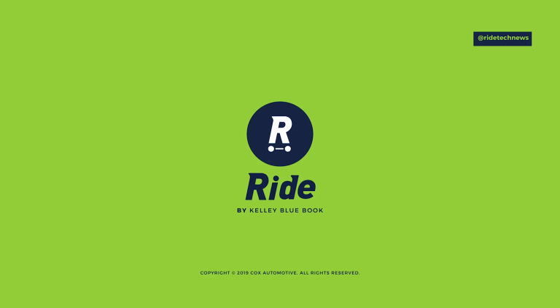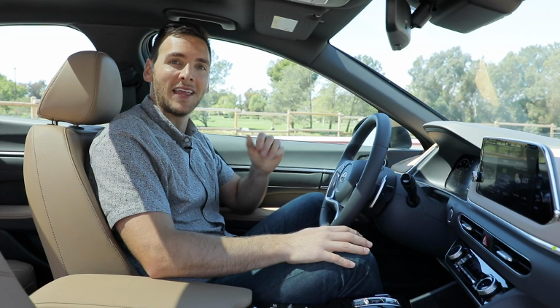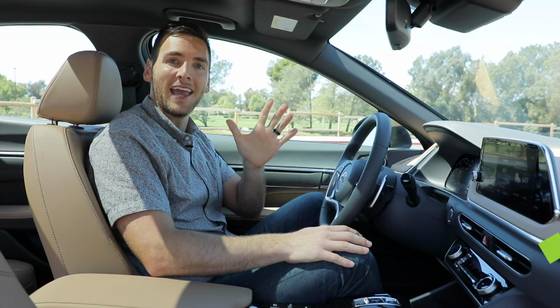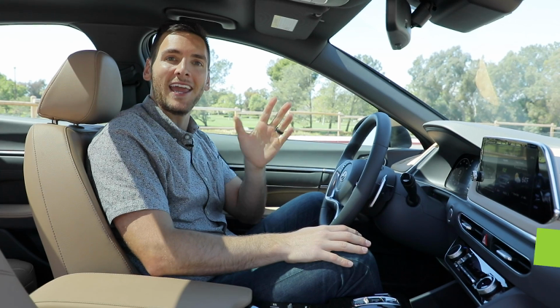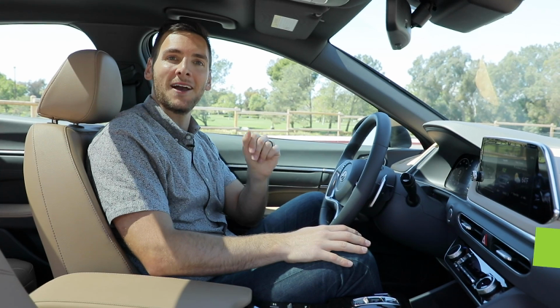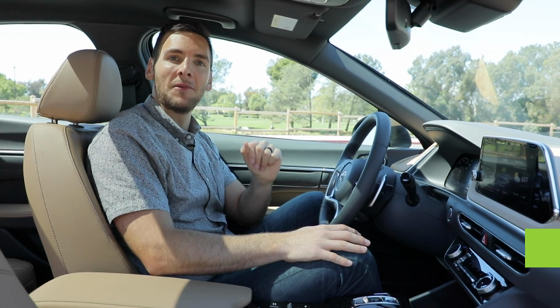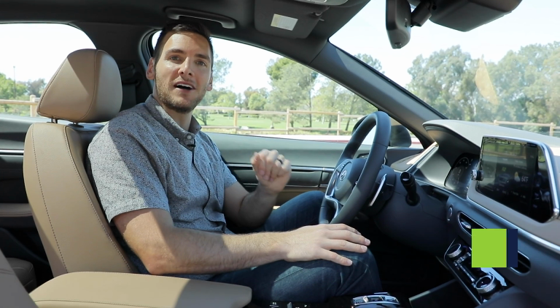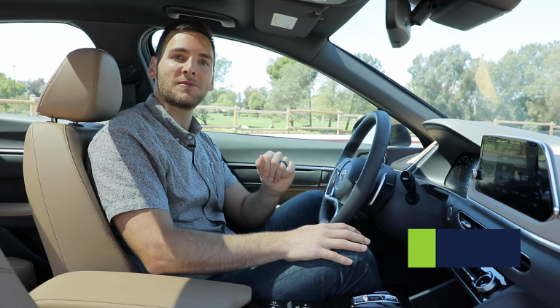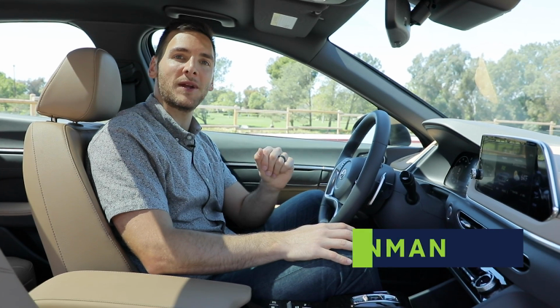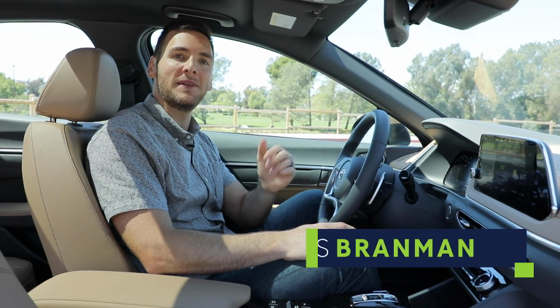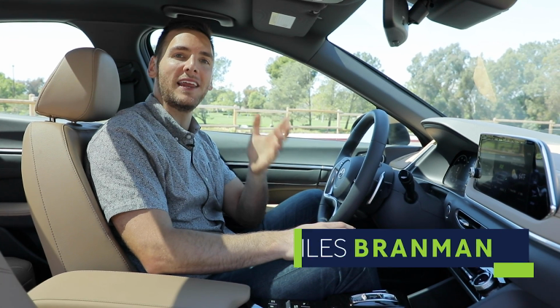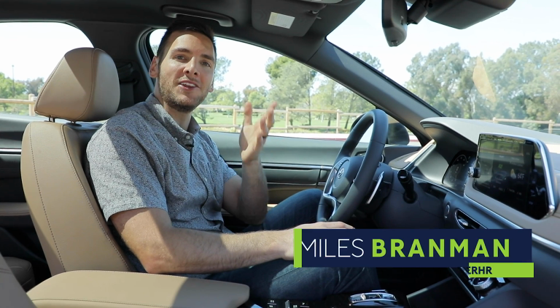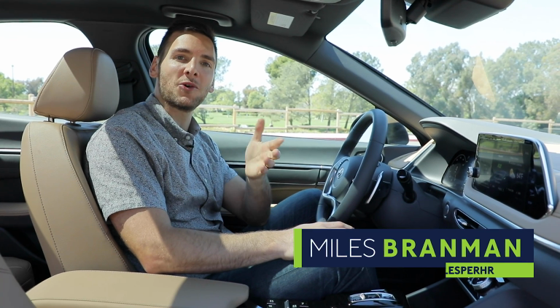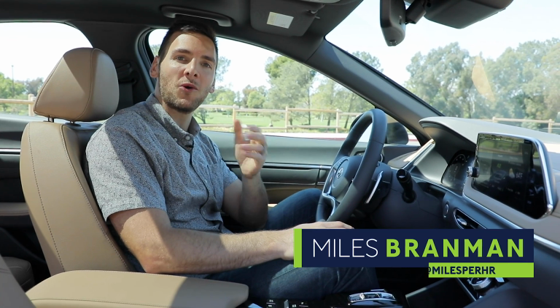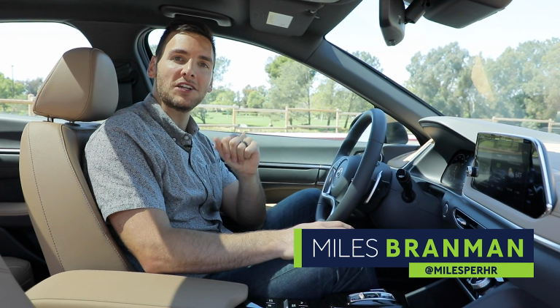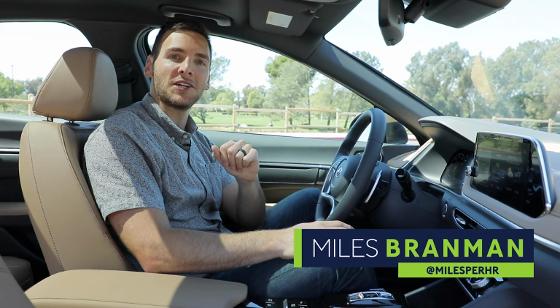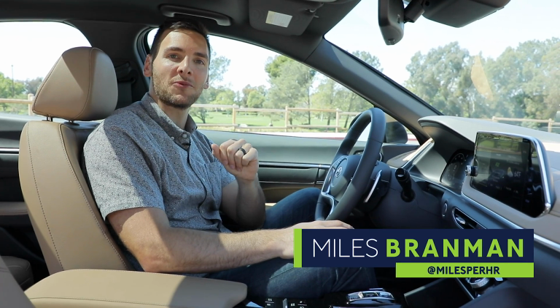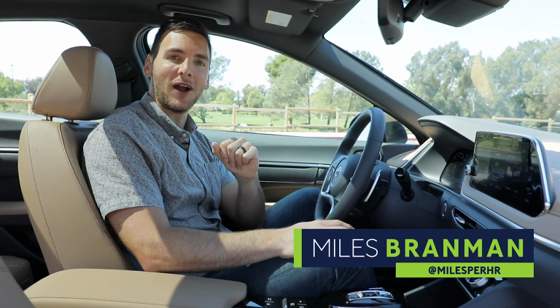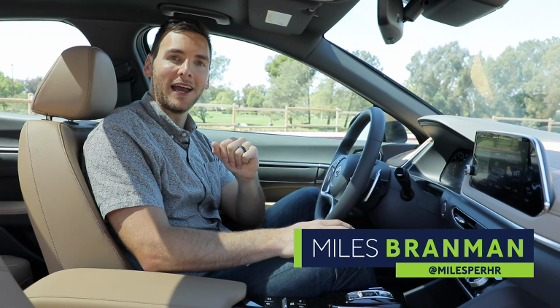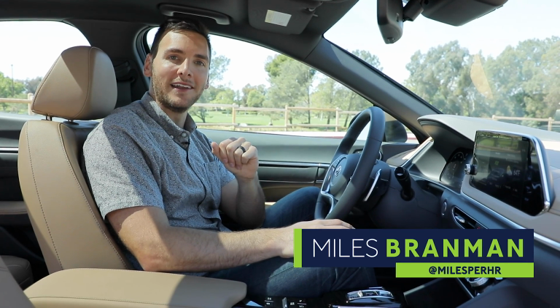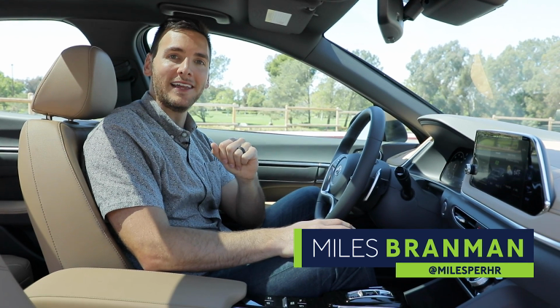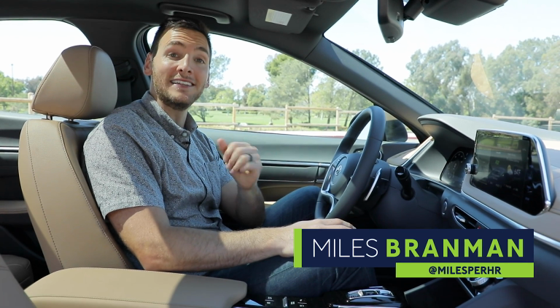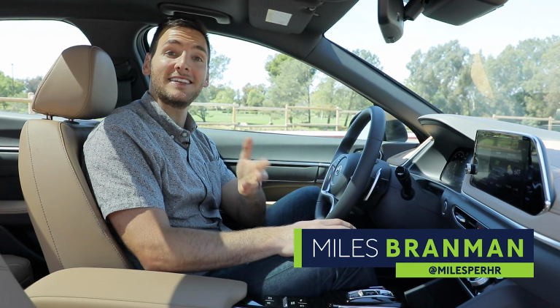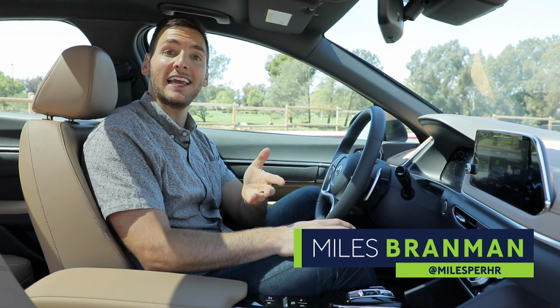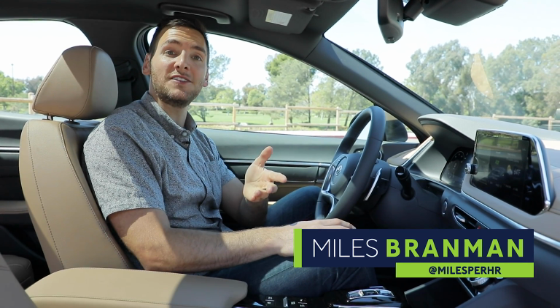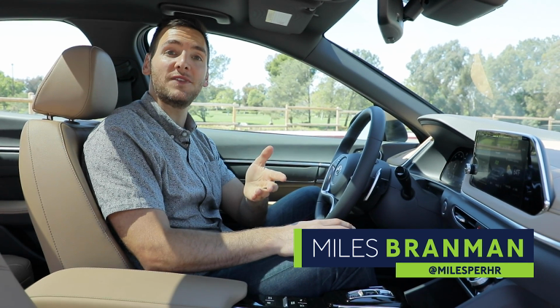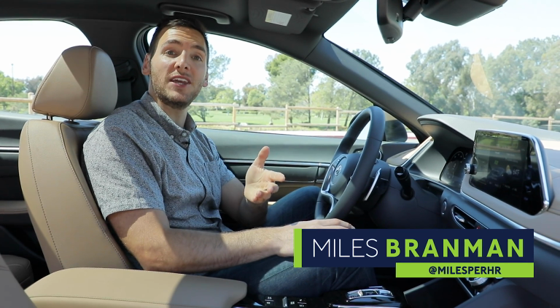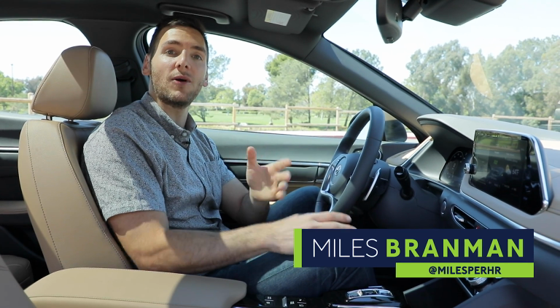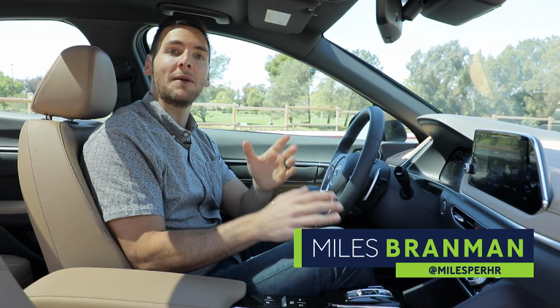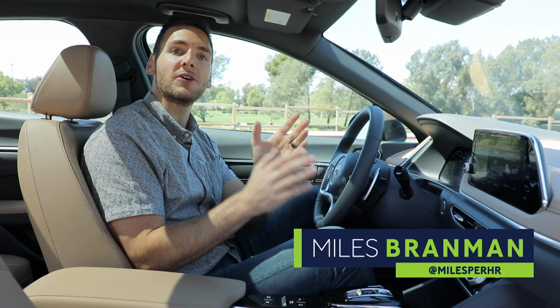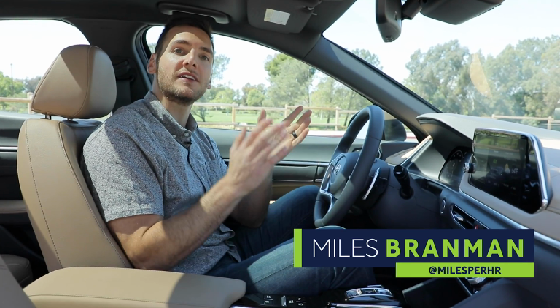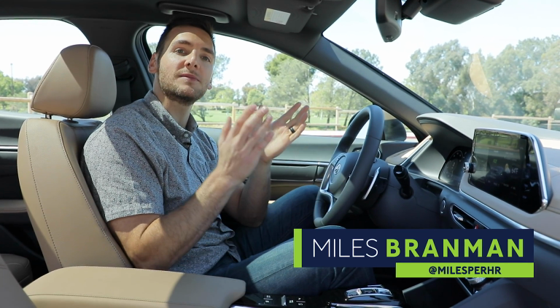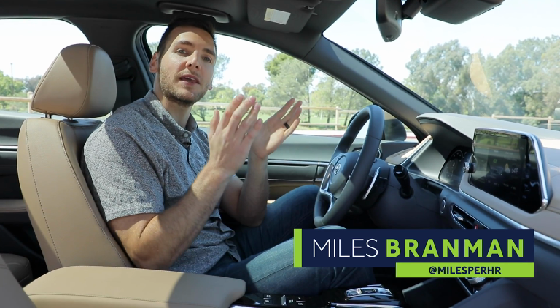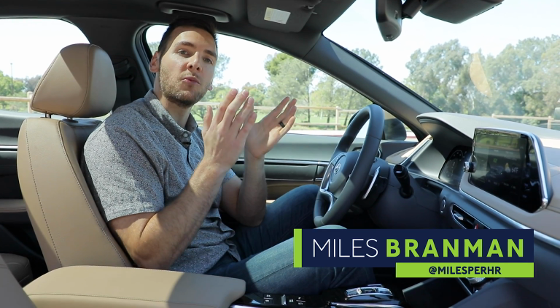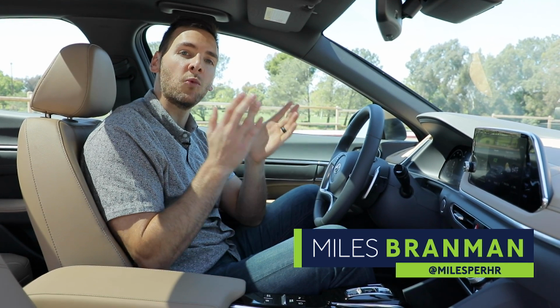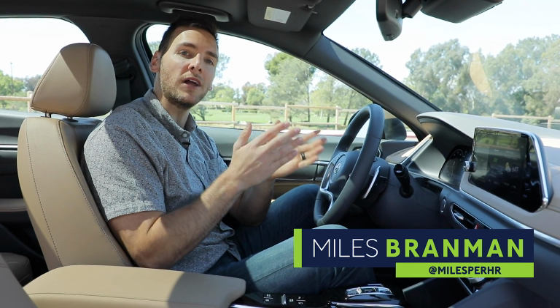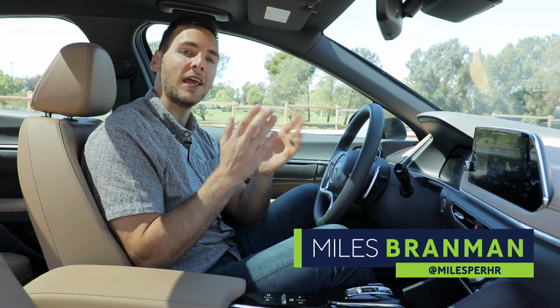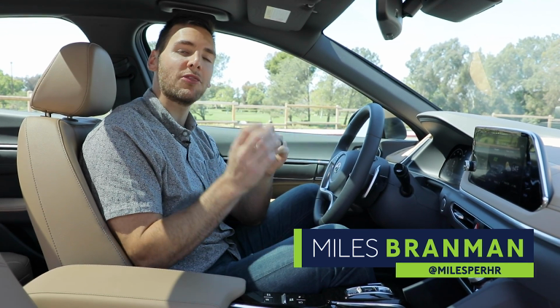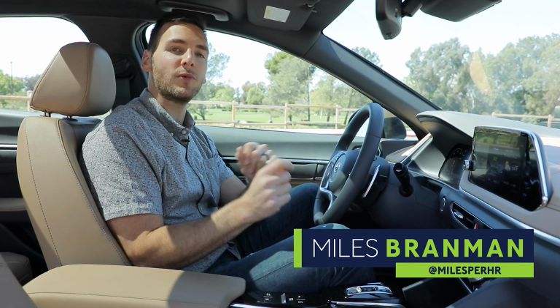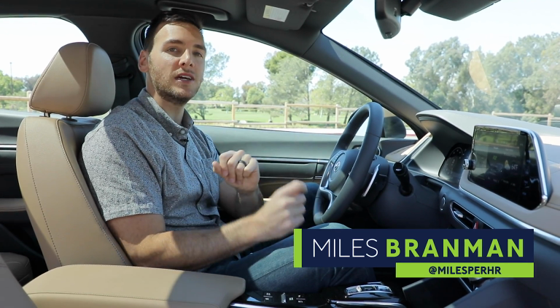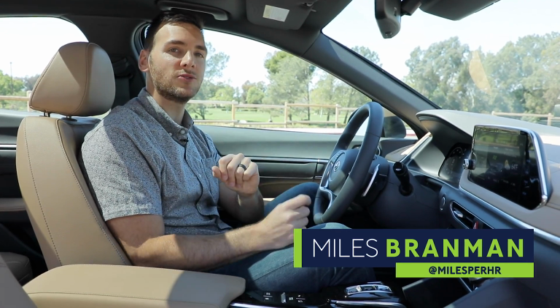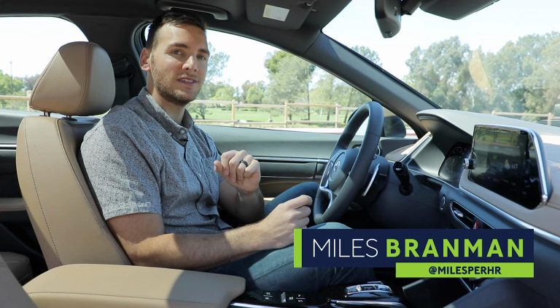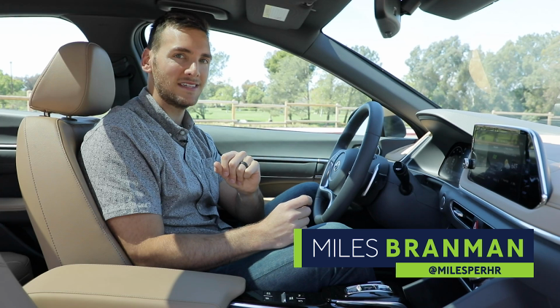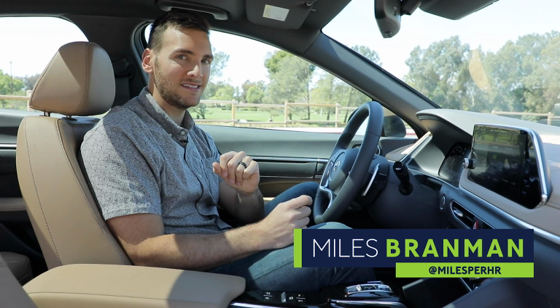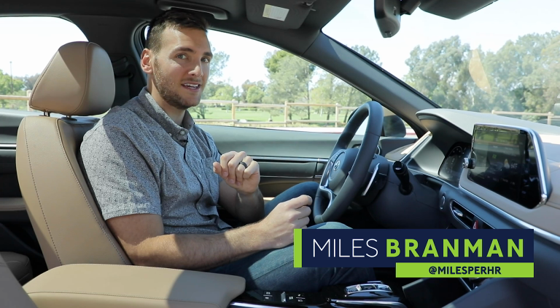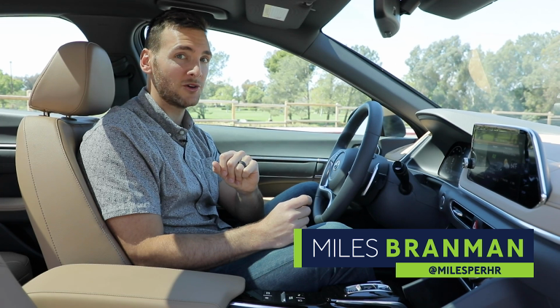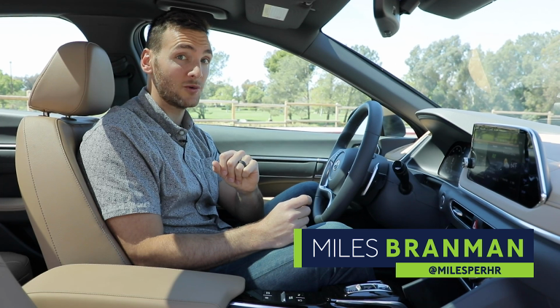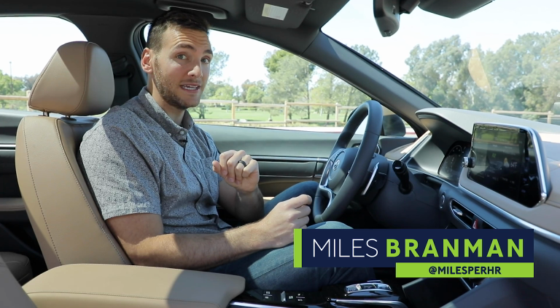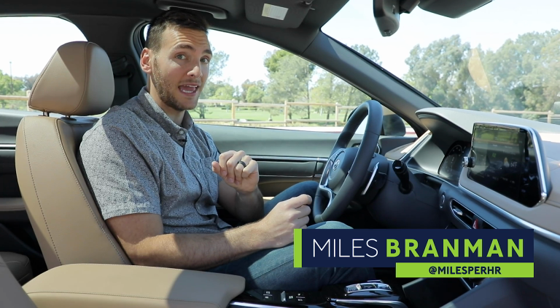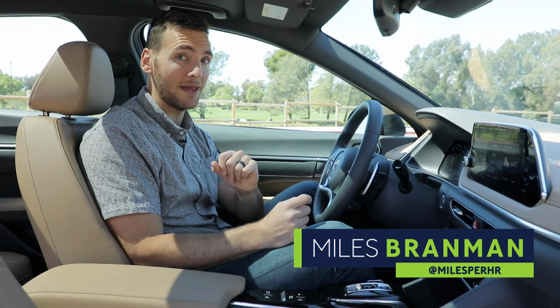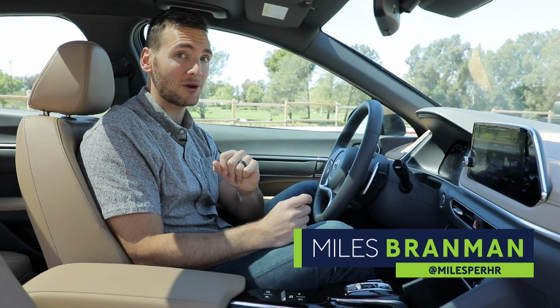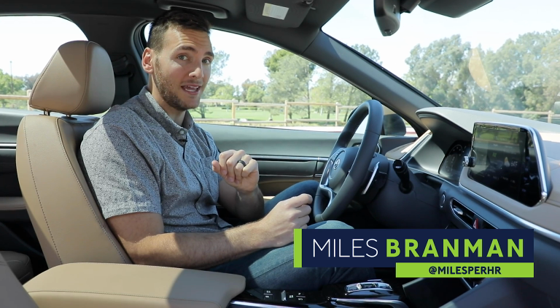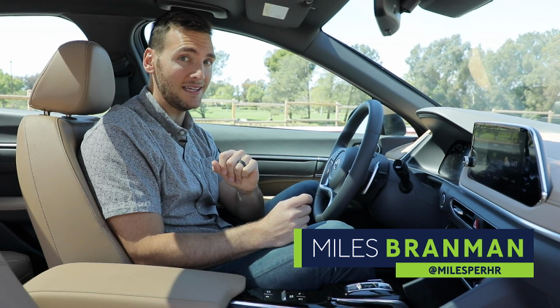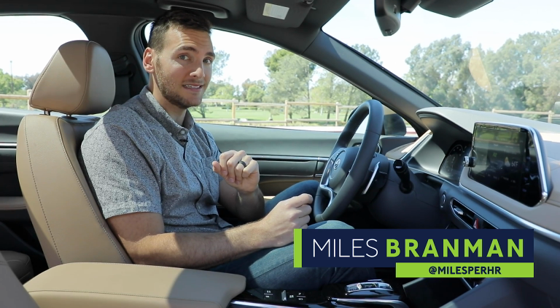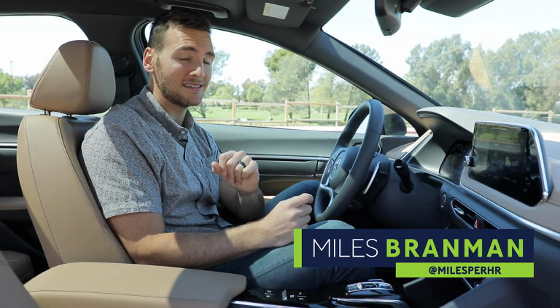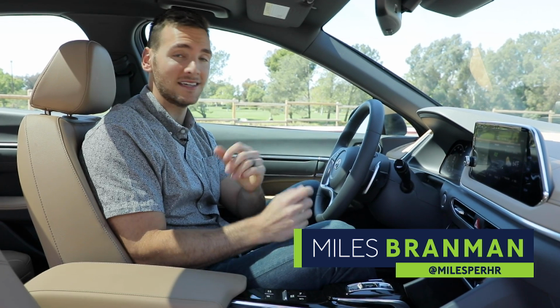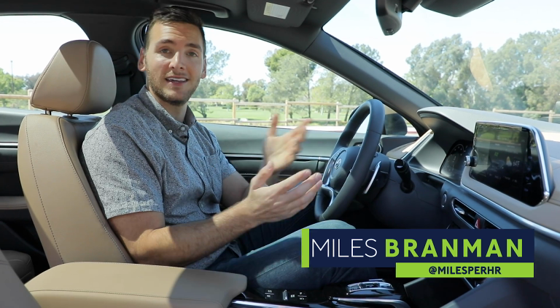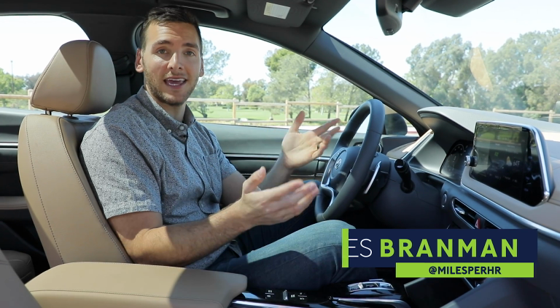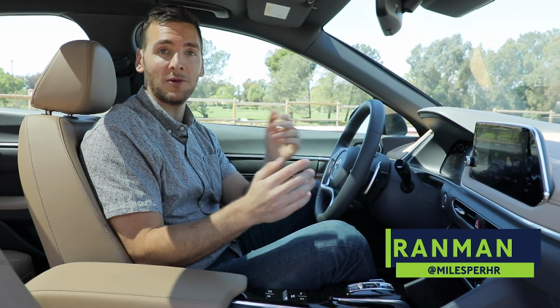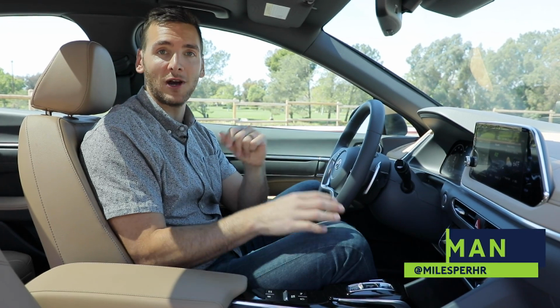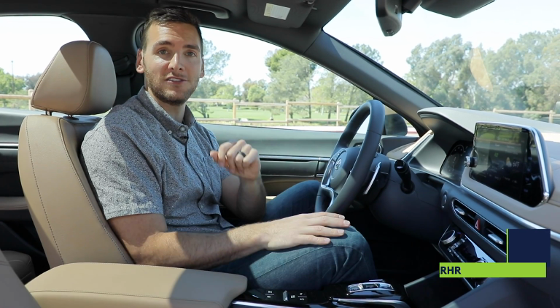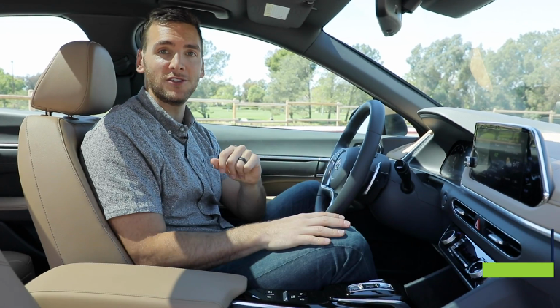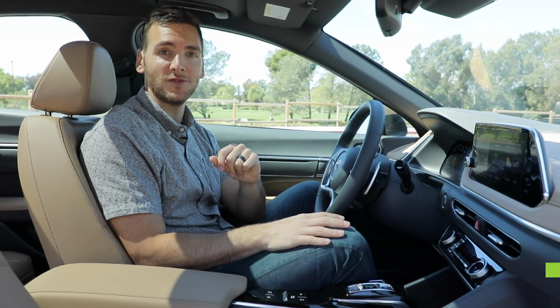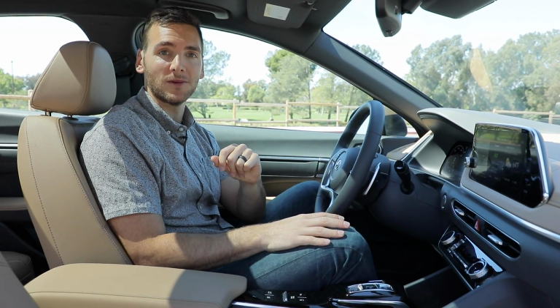Hey, I'm Myles Brandman and you're watching Ride. In today's video I'm going to explain what a 360 degree camera is and why it's useful.